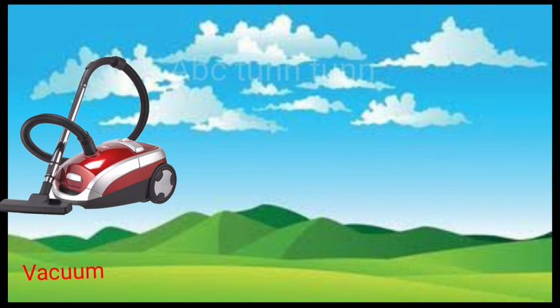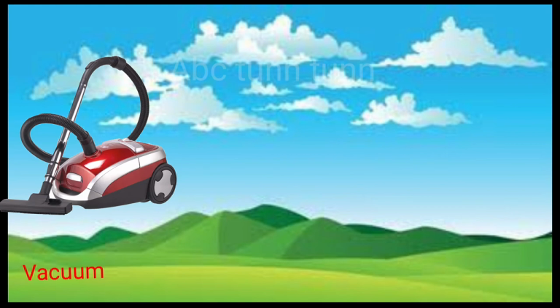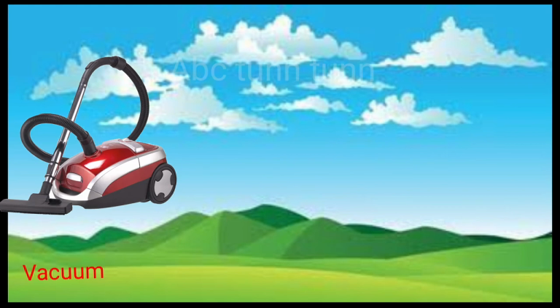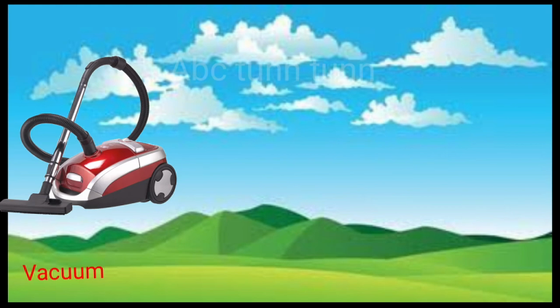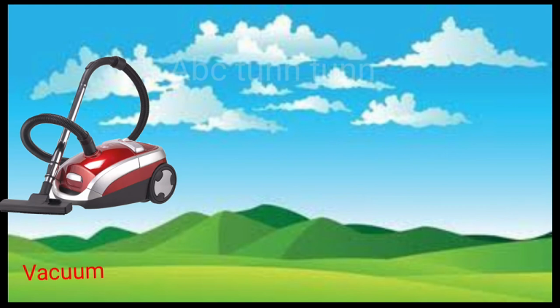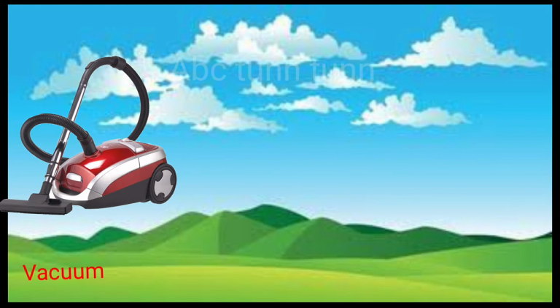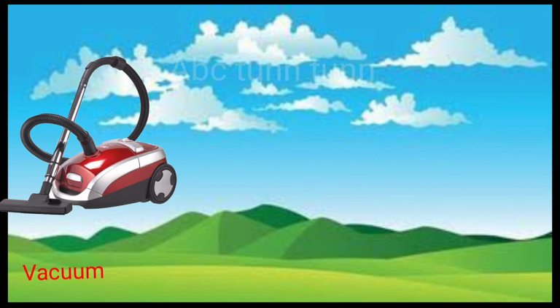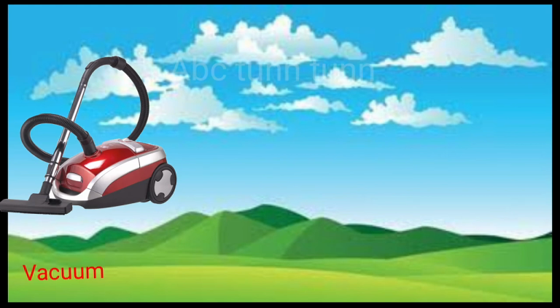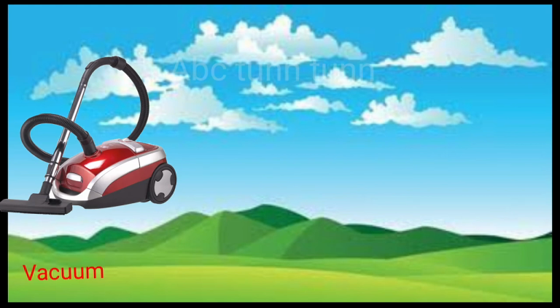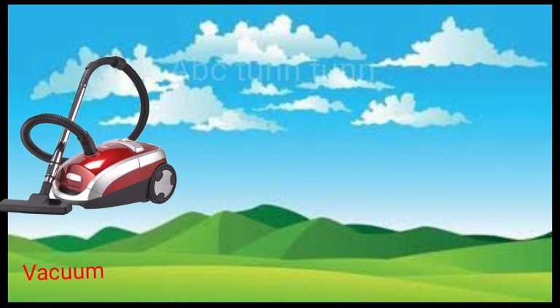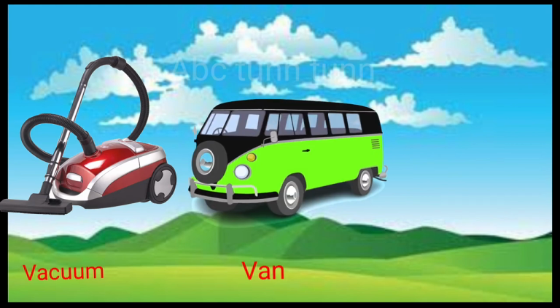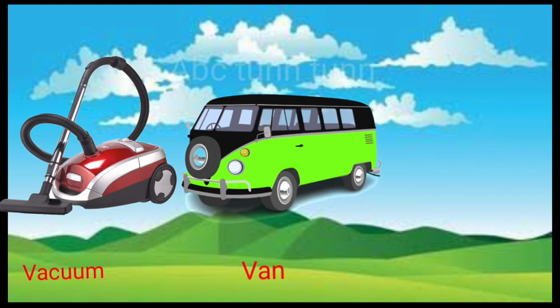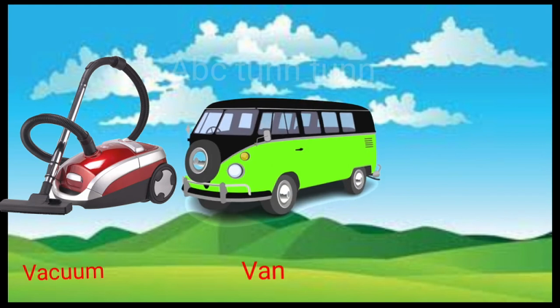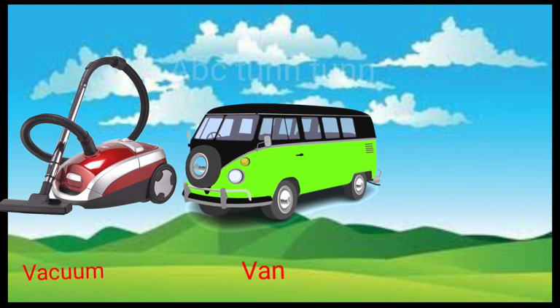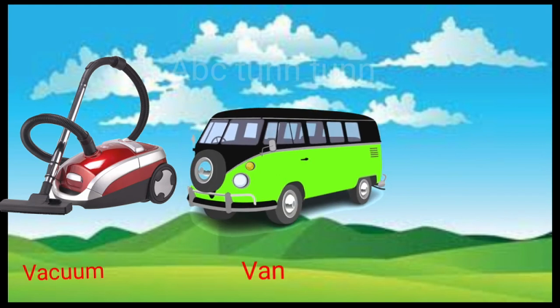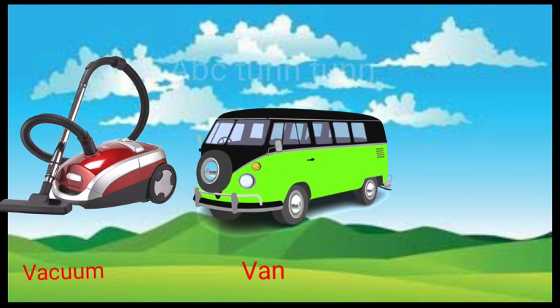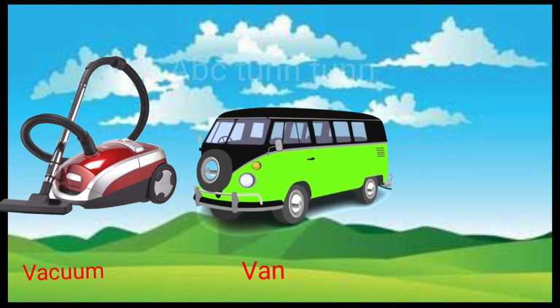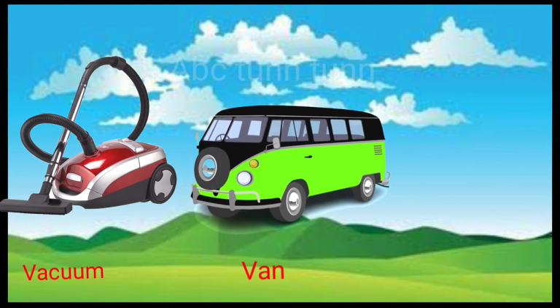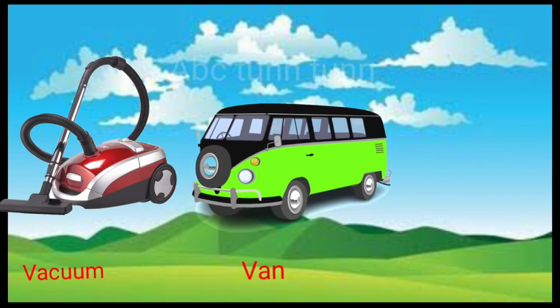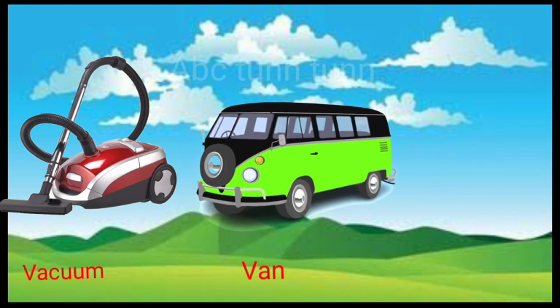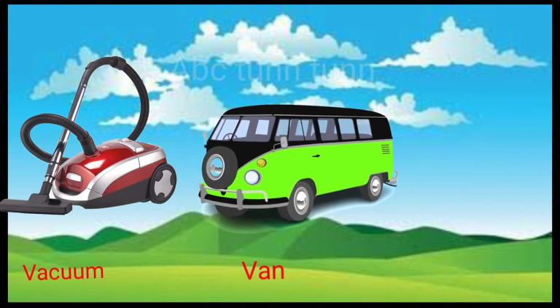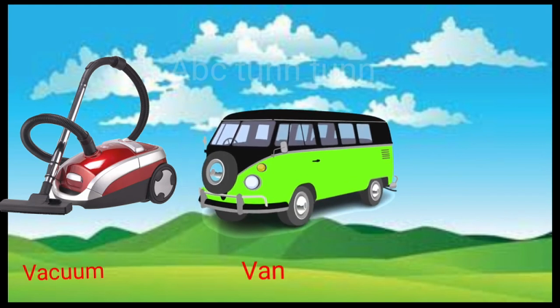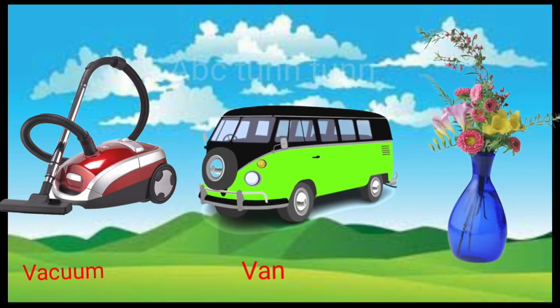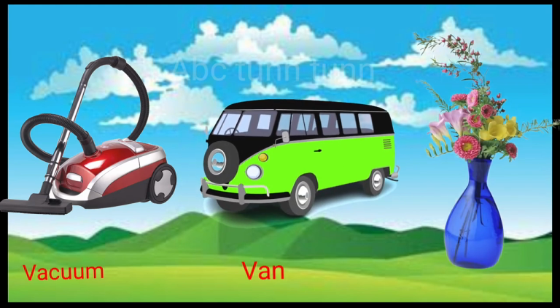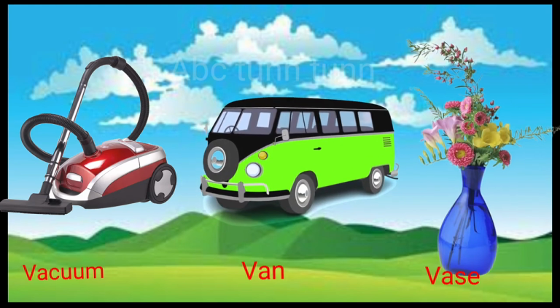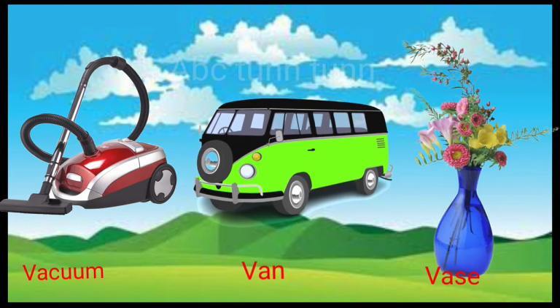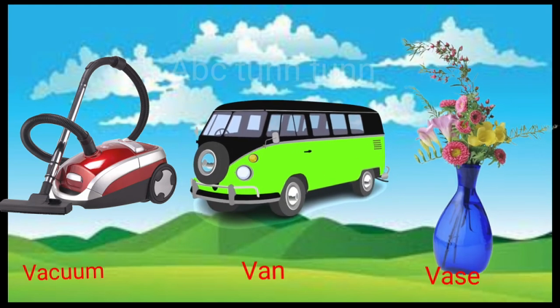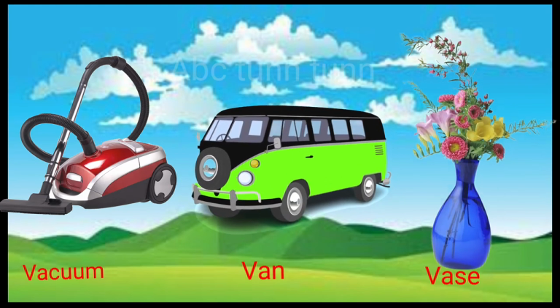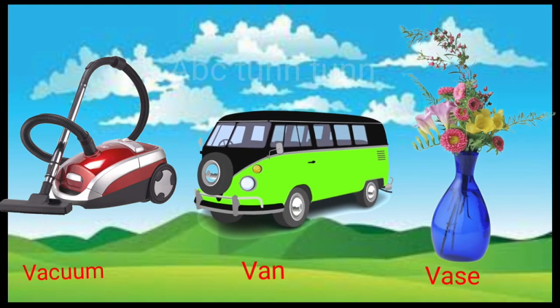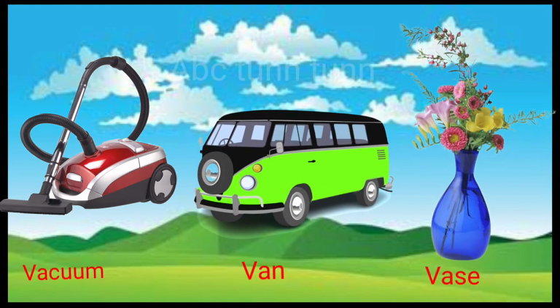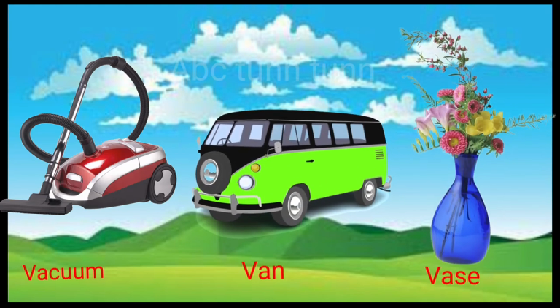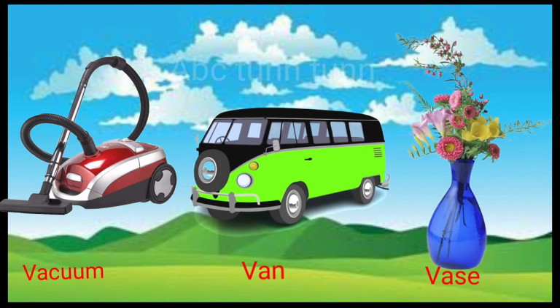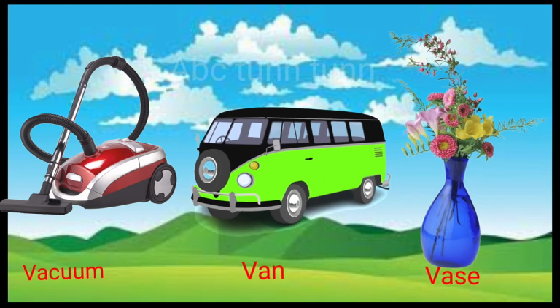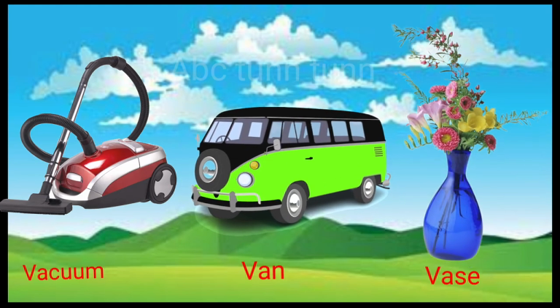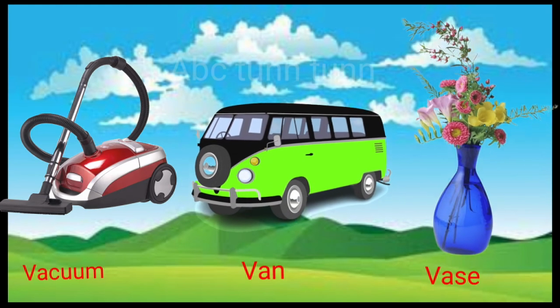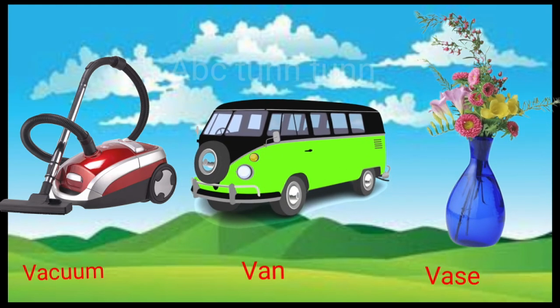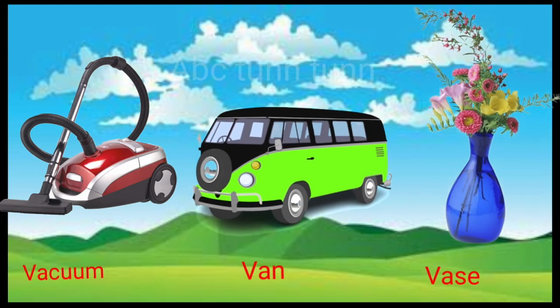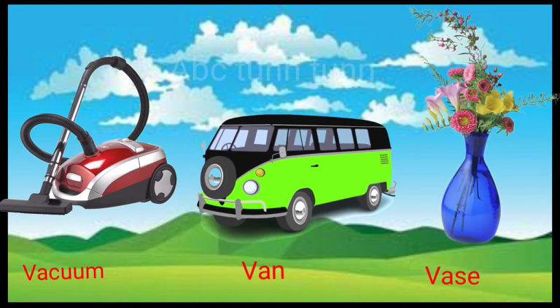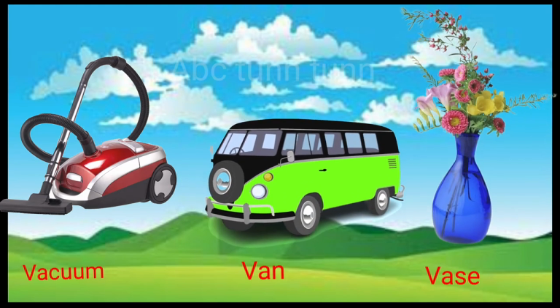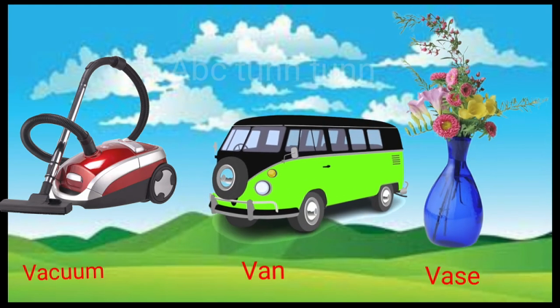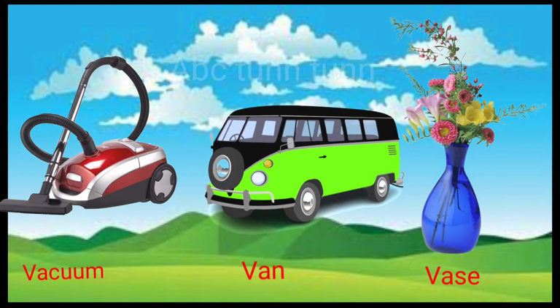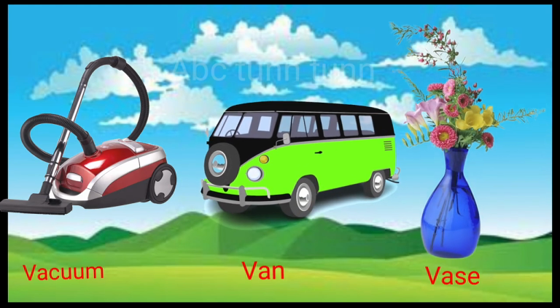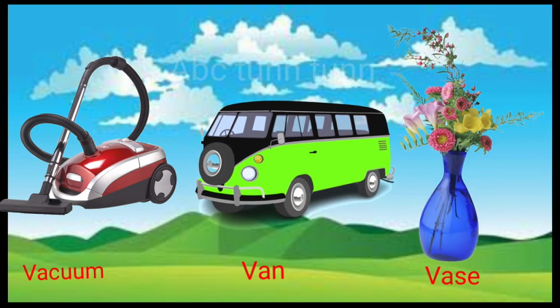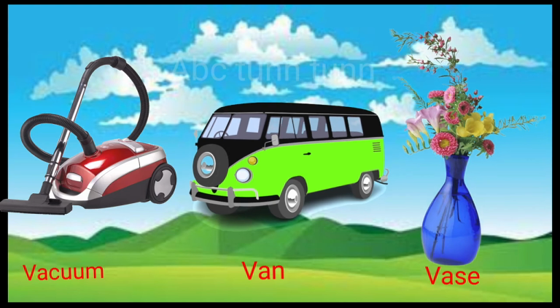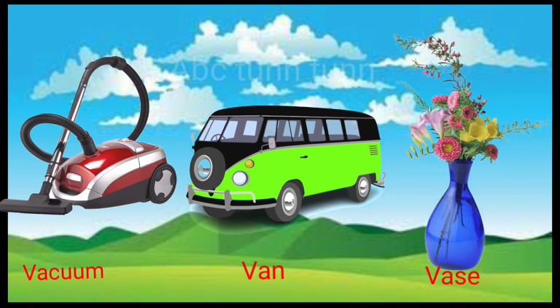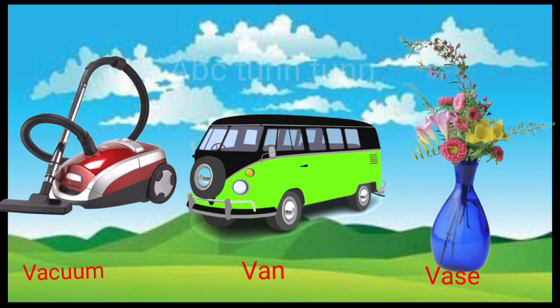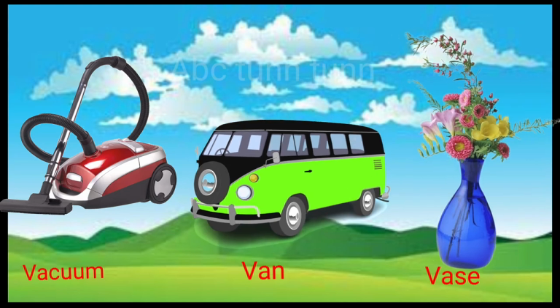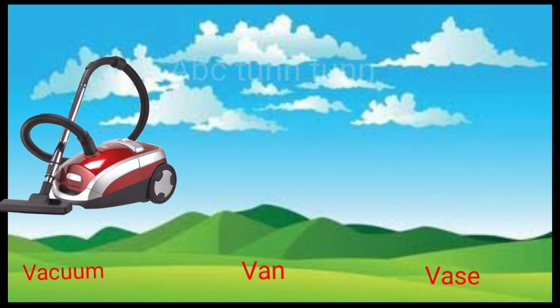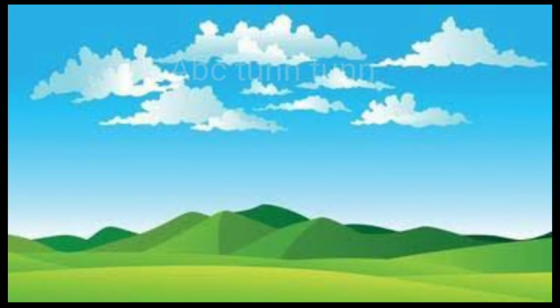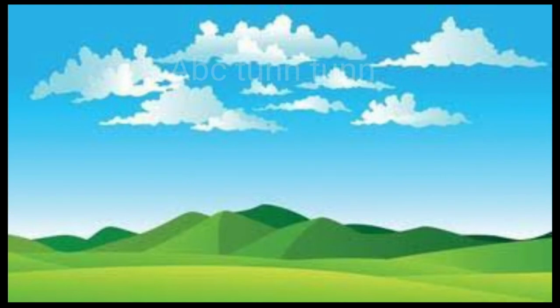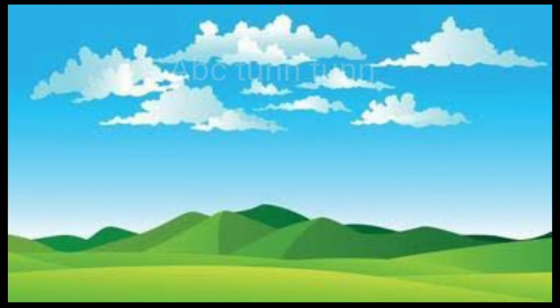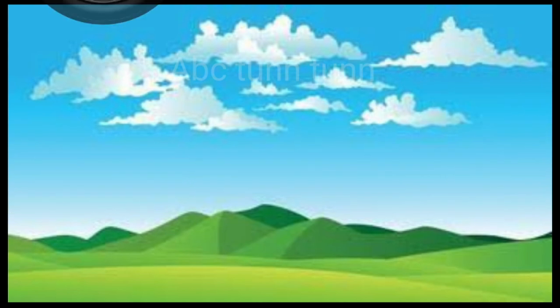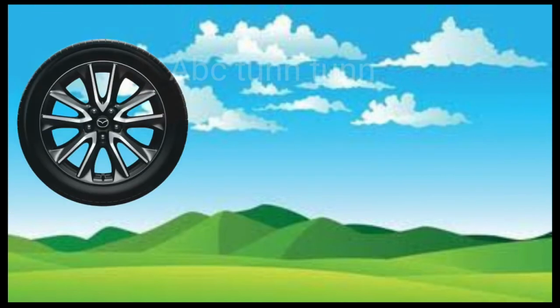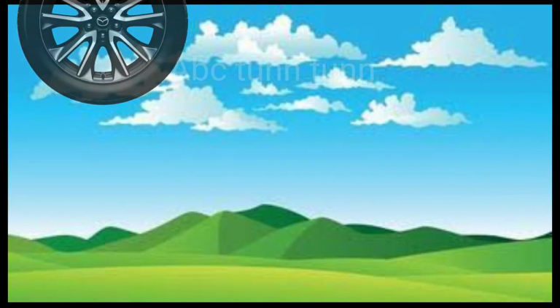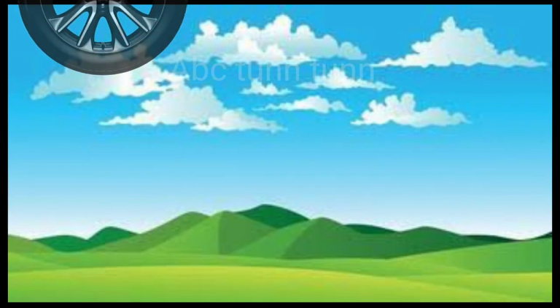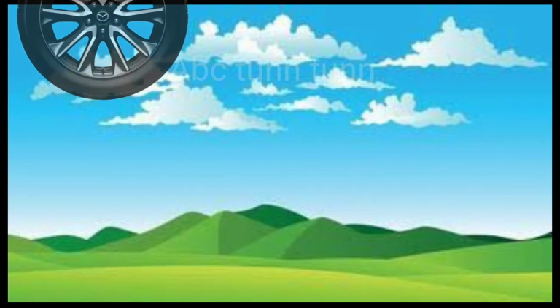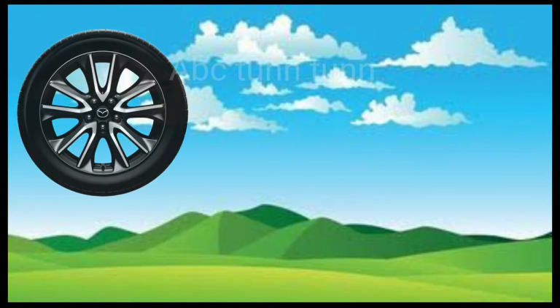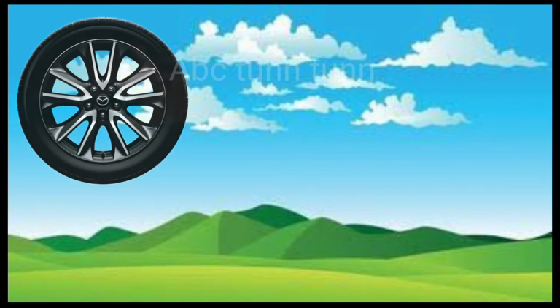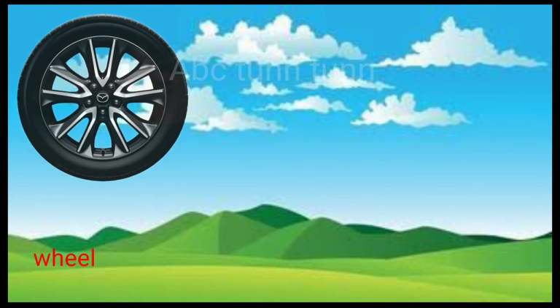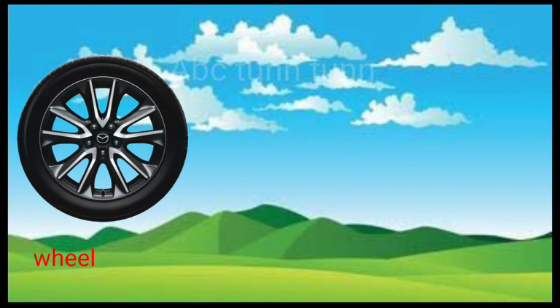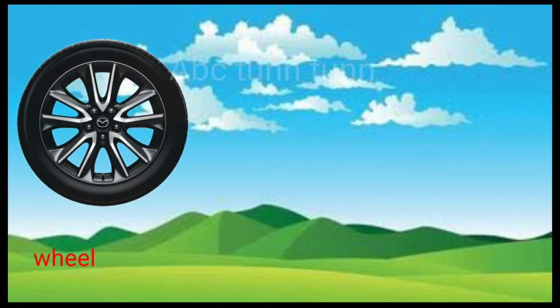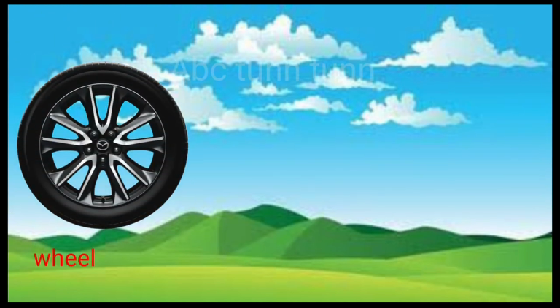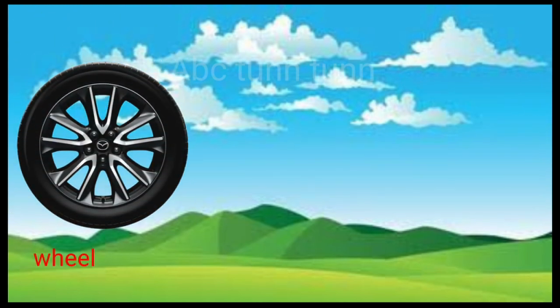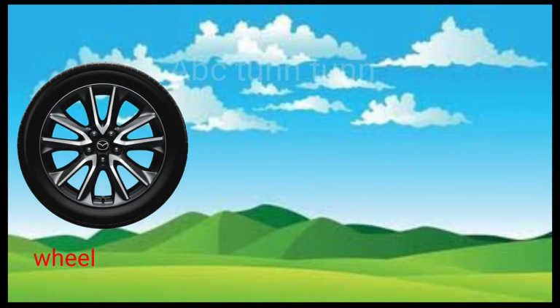V is for vacuum. V is for van. V is for vase. V, v, v.